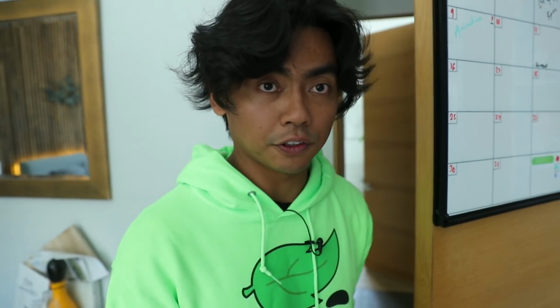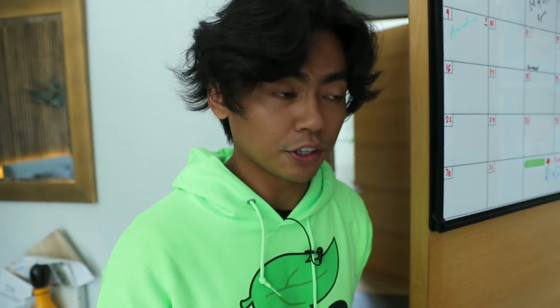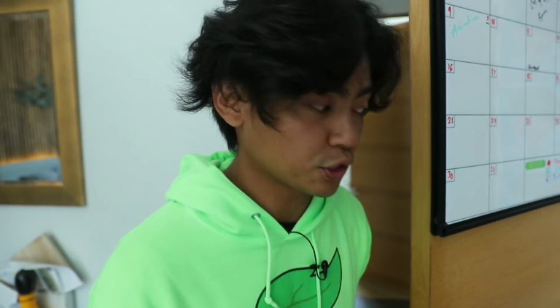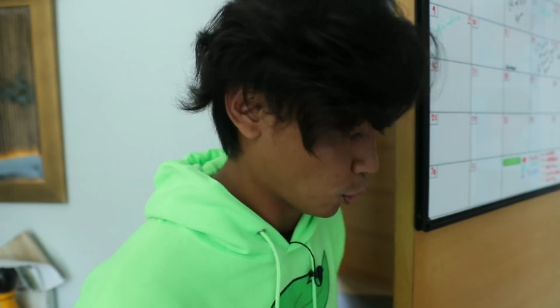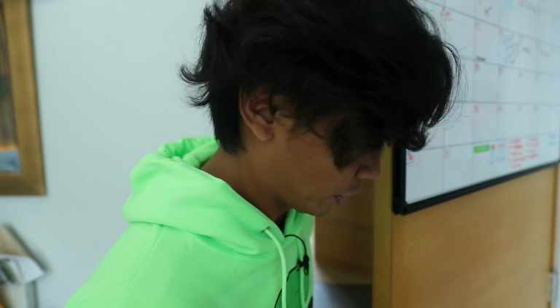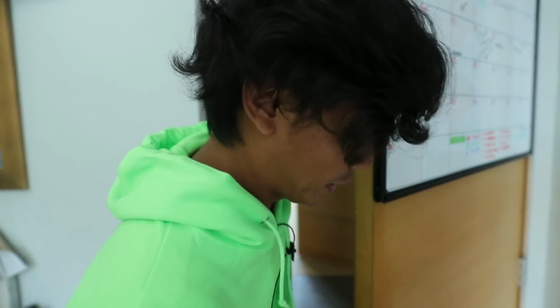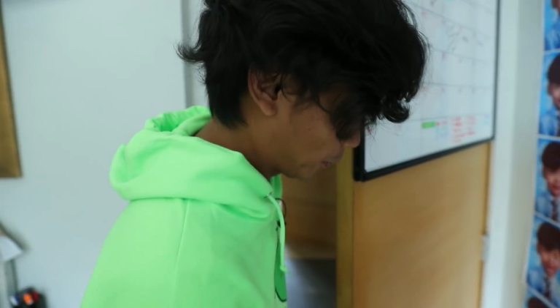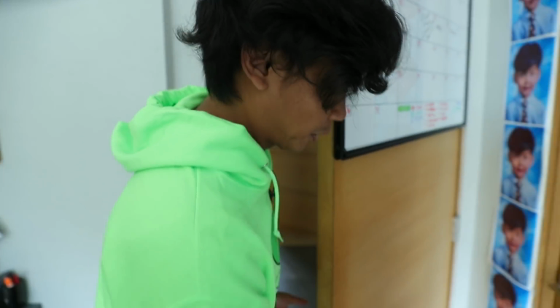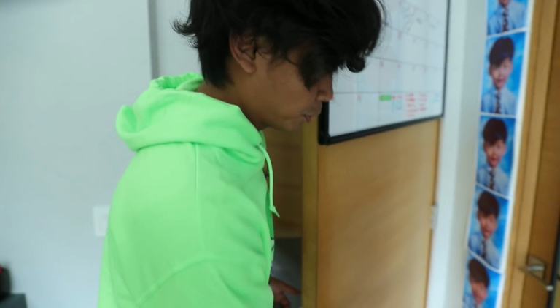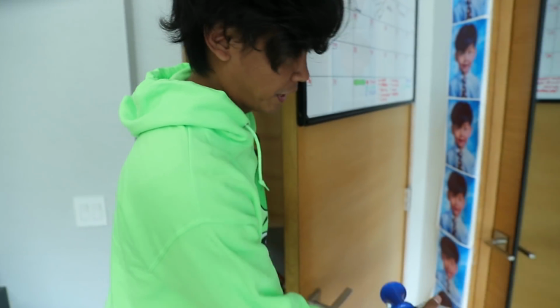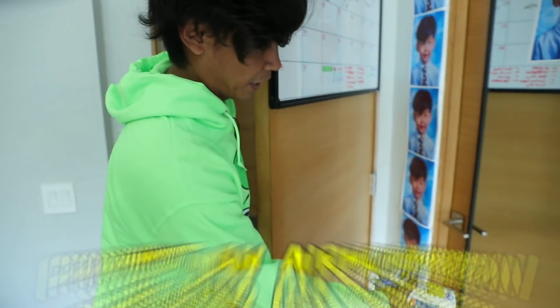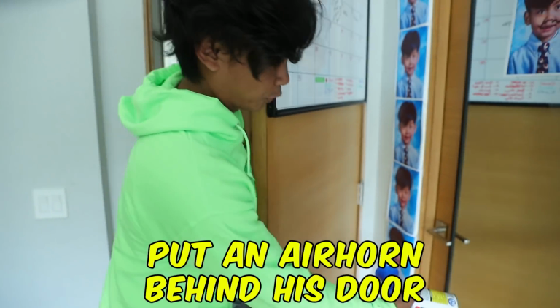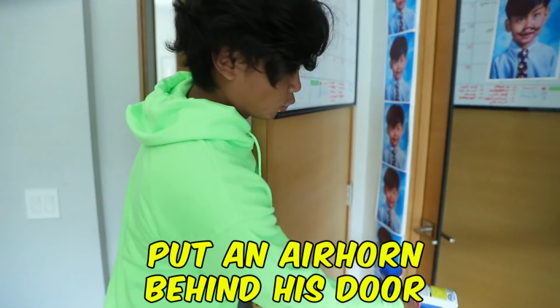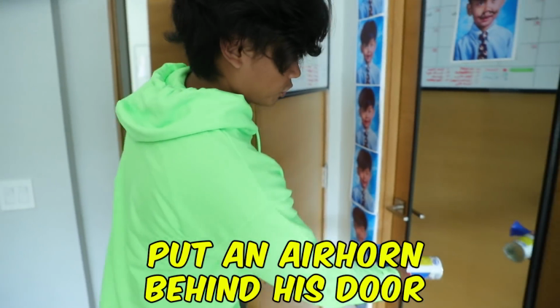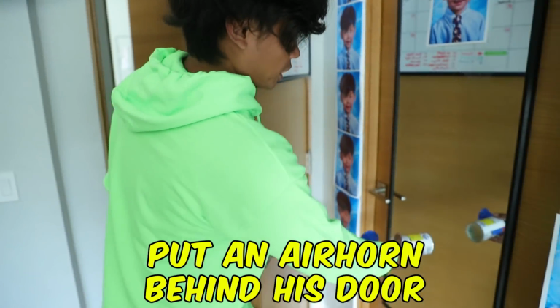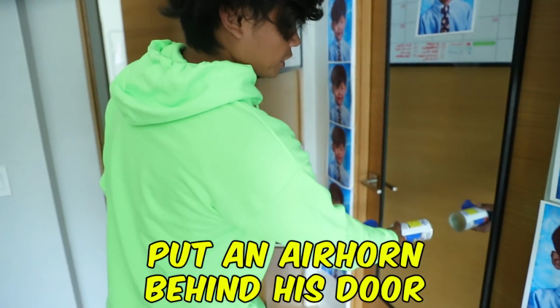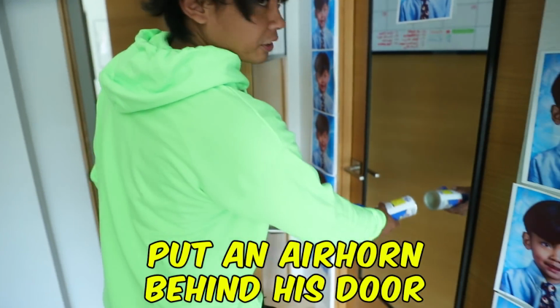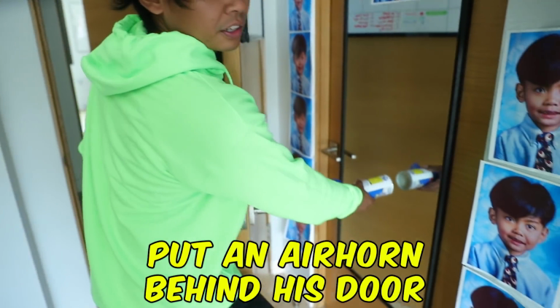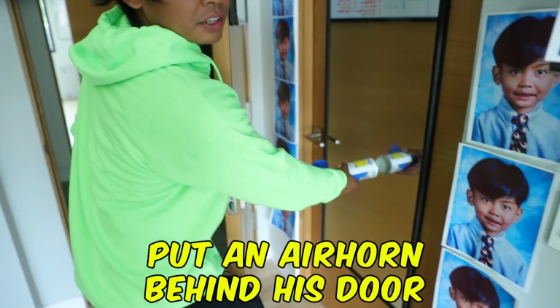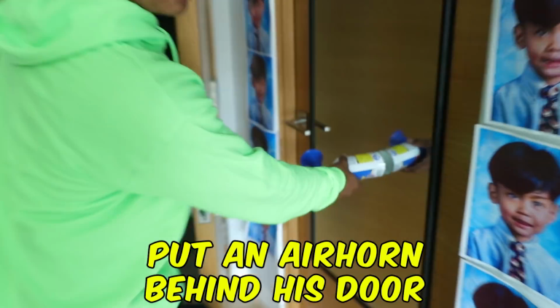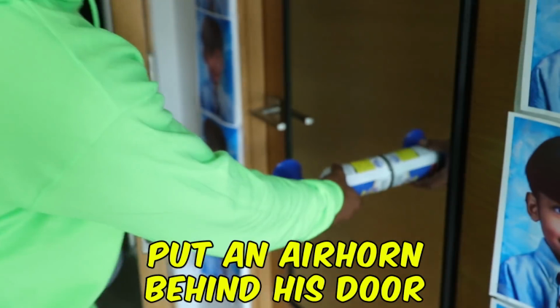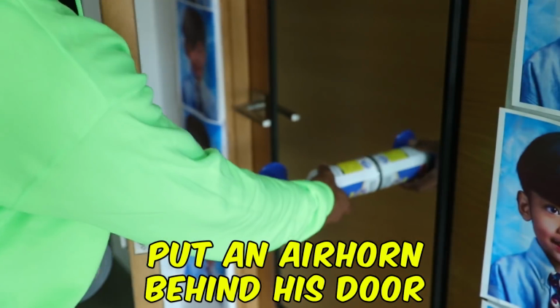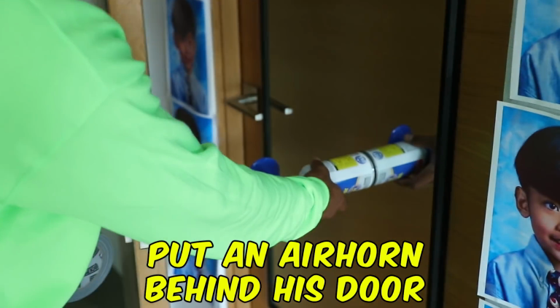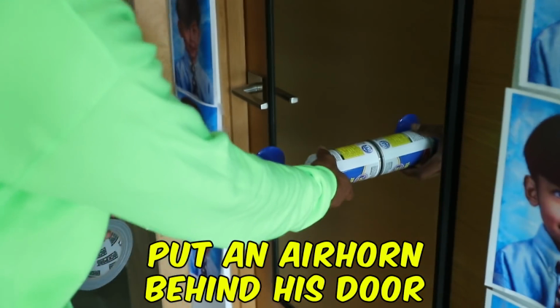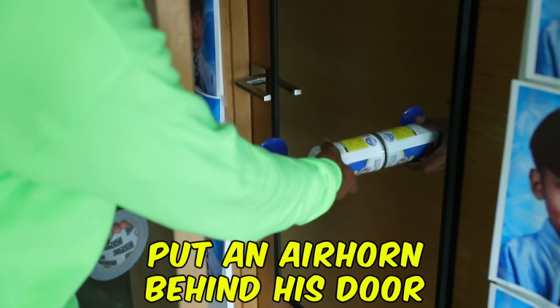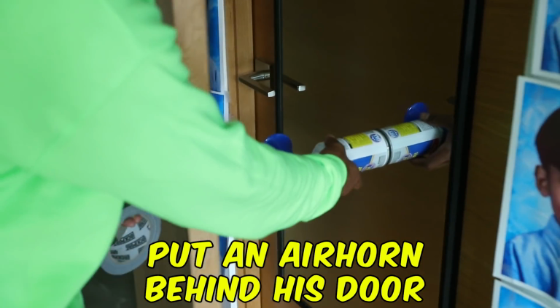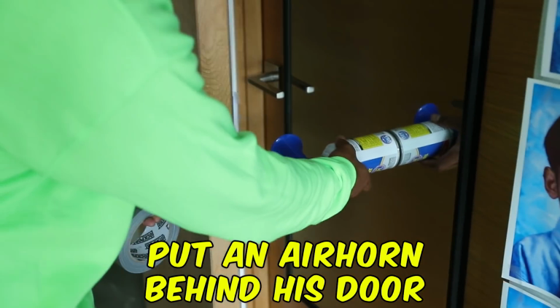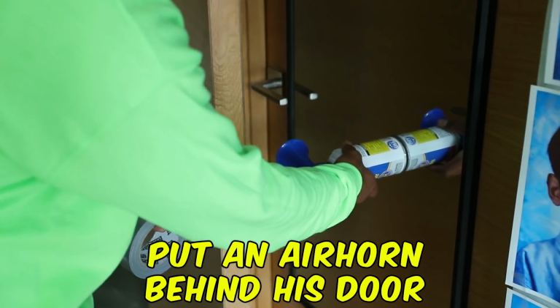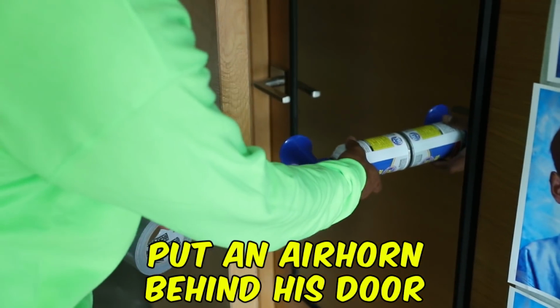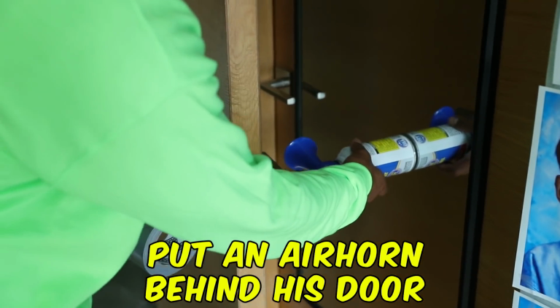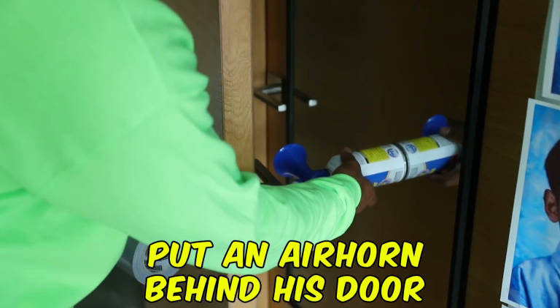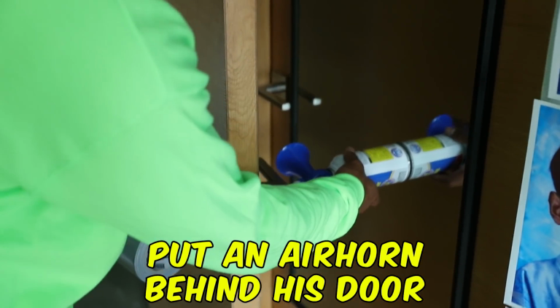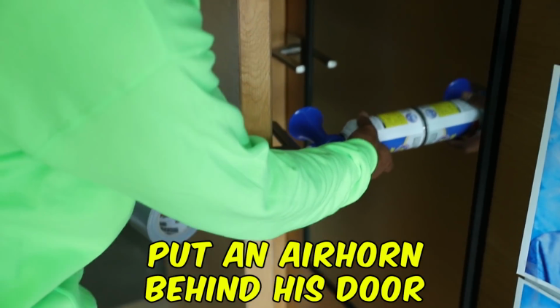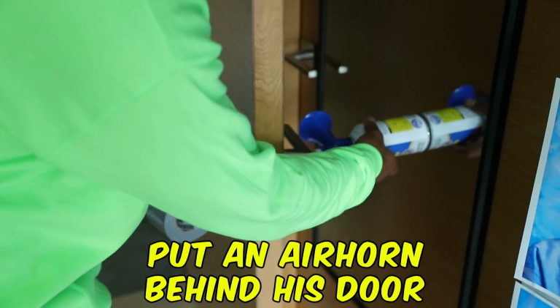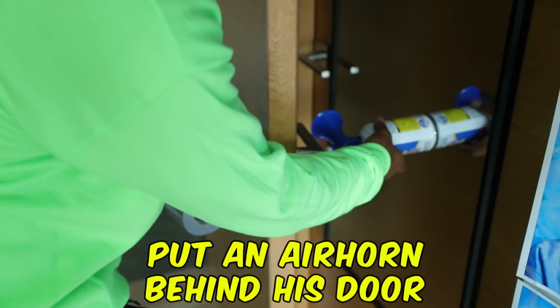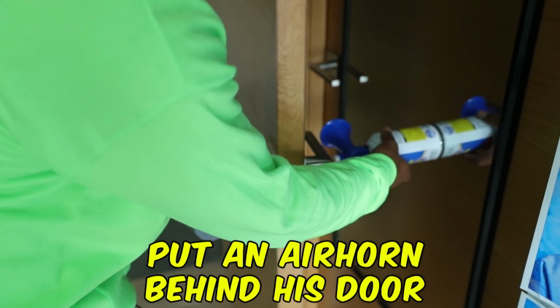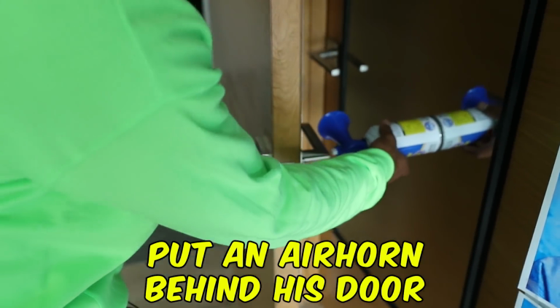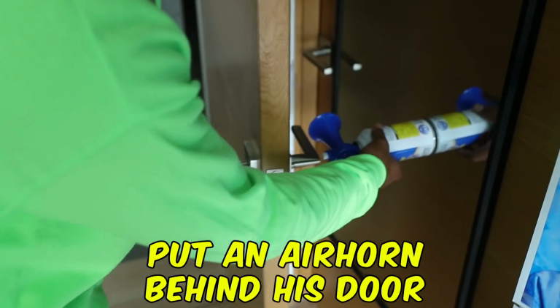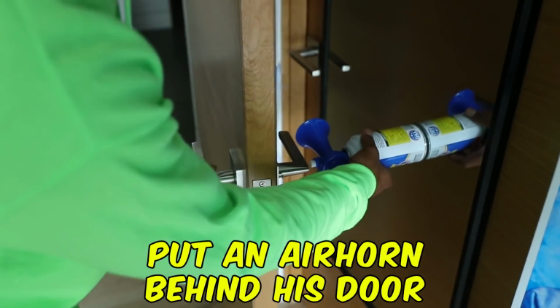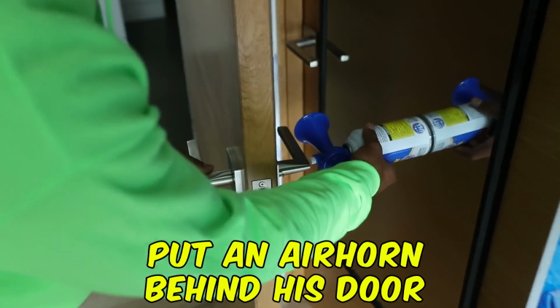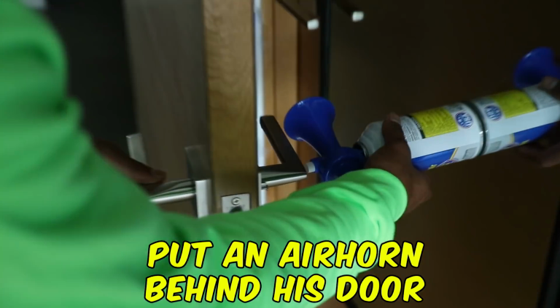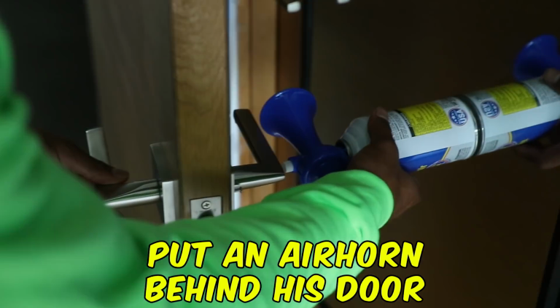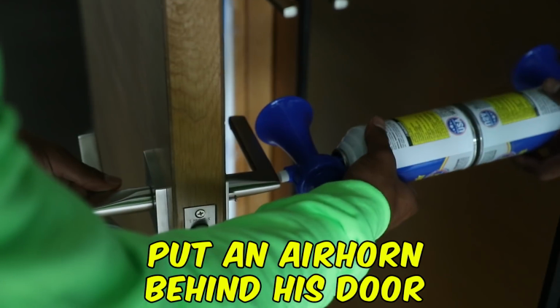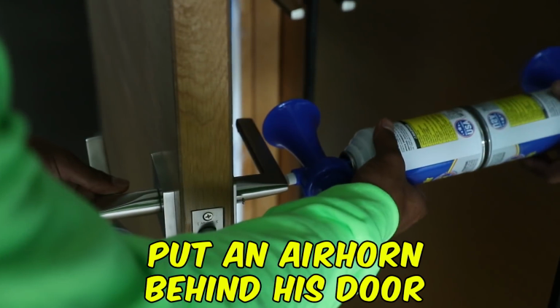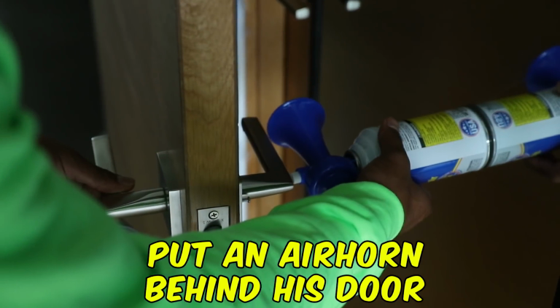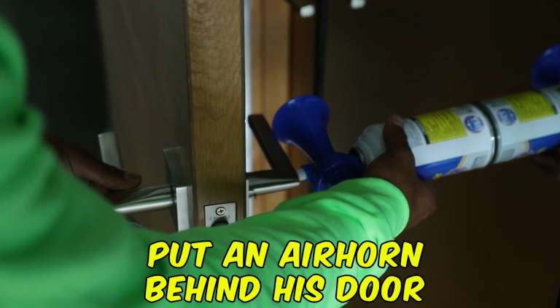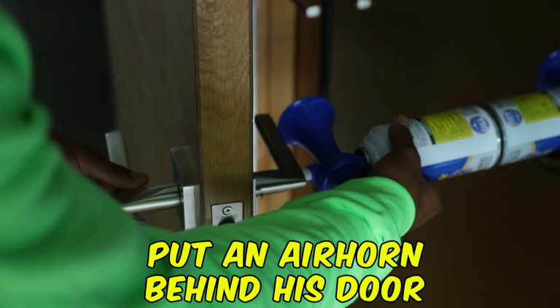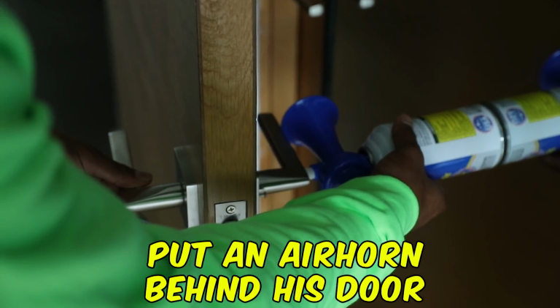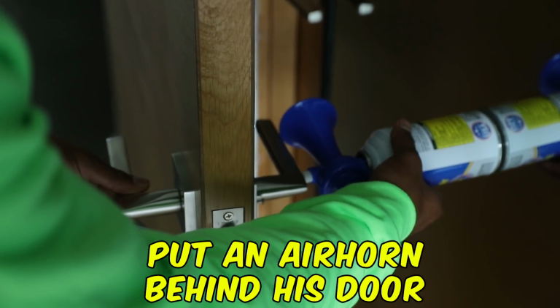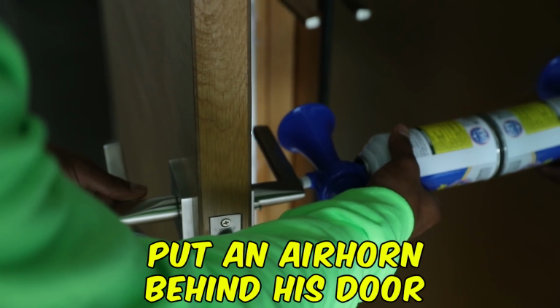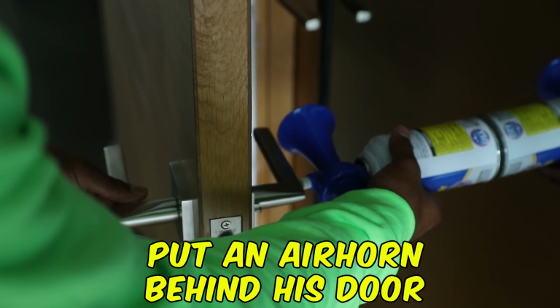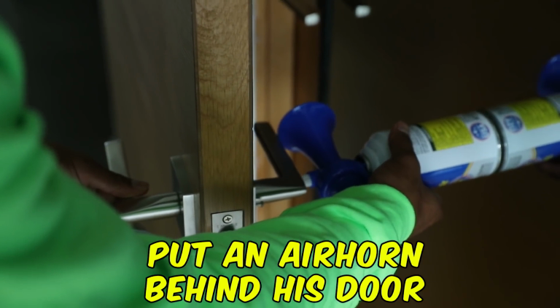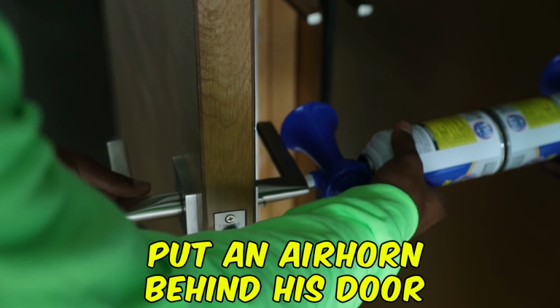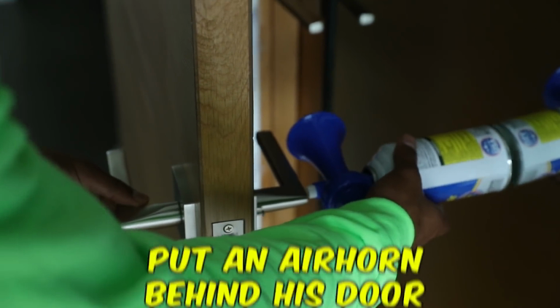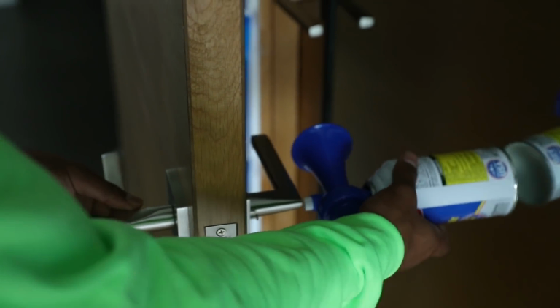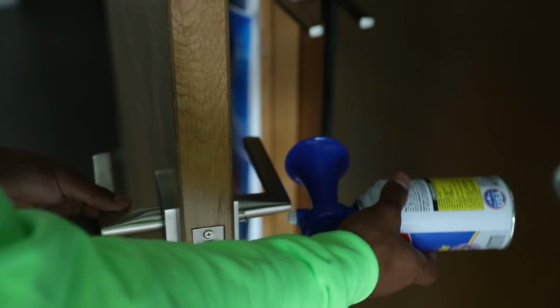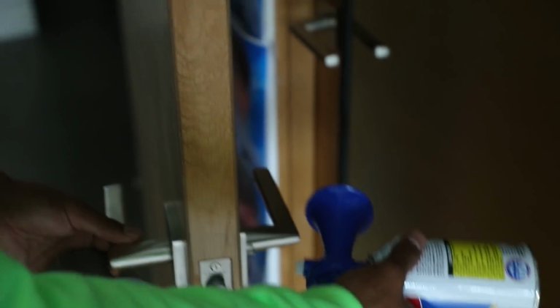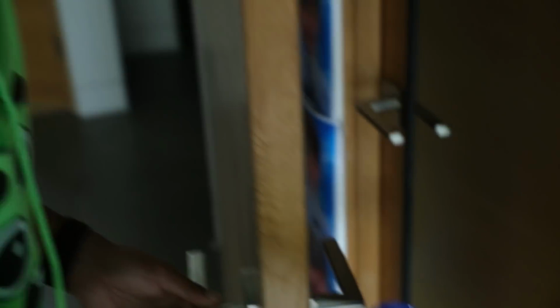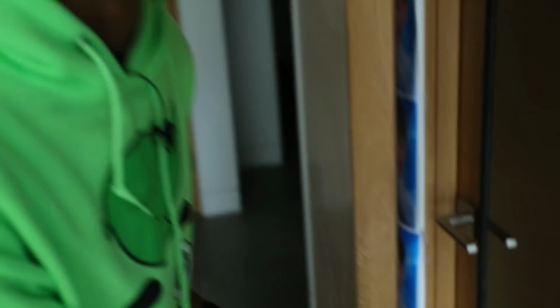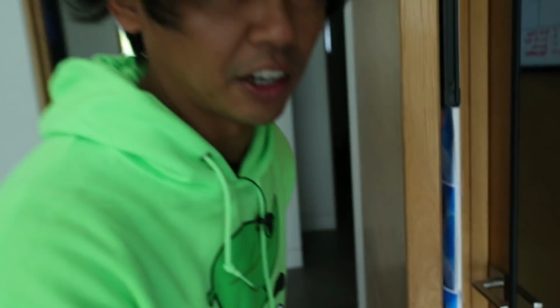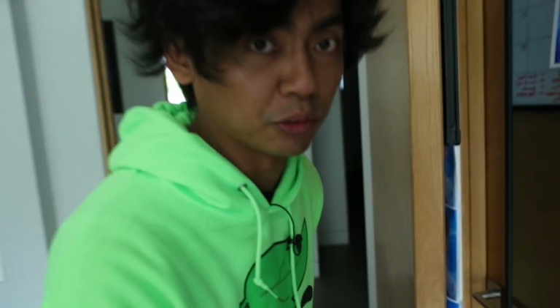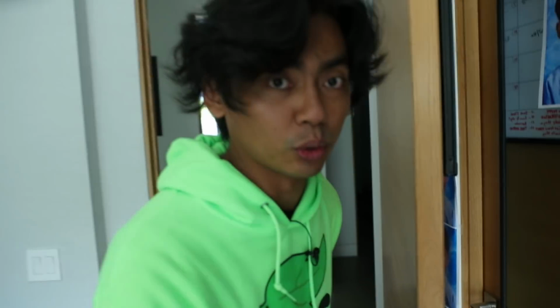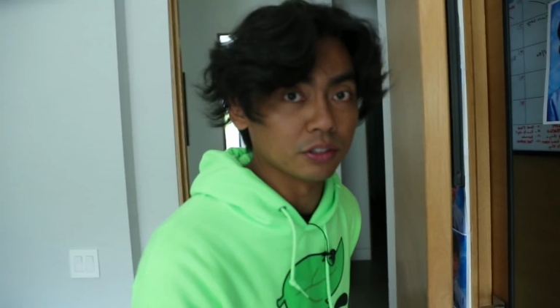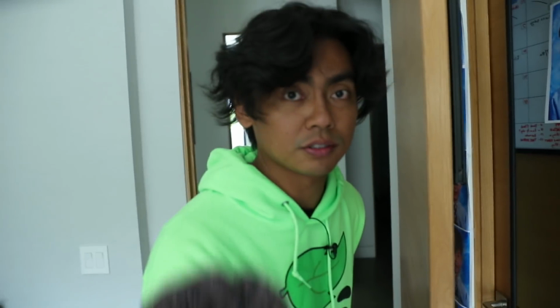So for this one I'm gonna put an air horn right here, so when he opens his door his thing is gonna latch, hit this air horn buzzer, and it's gonna make a loud noise.